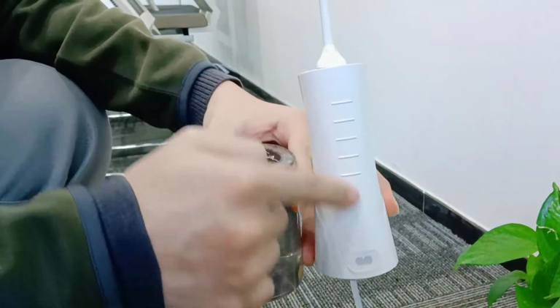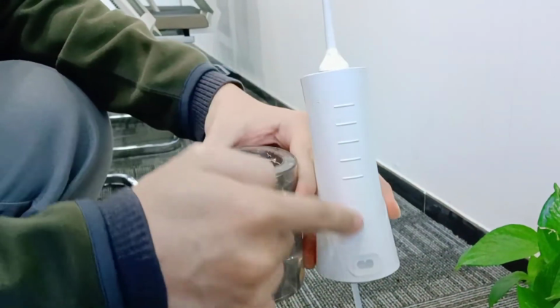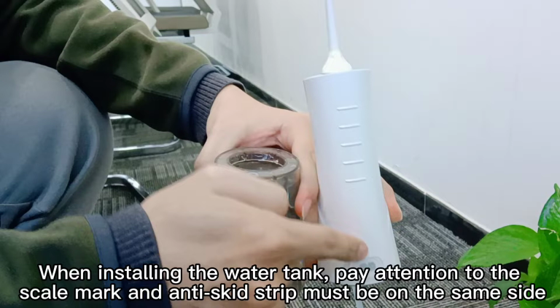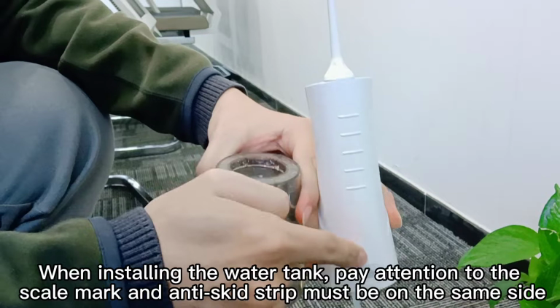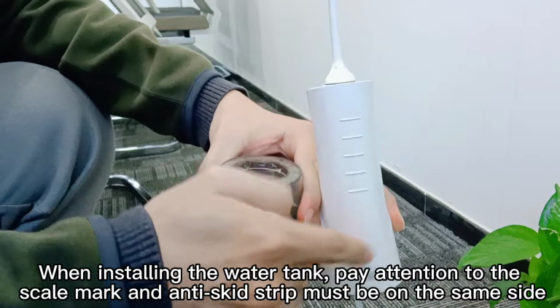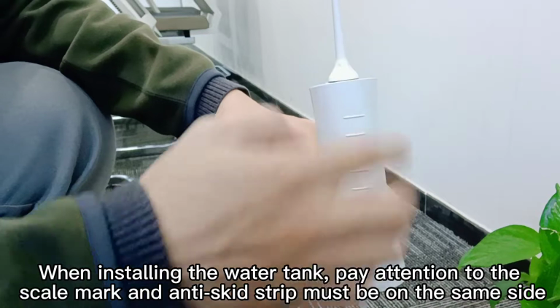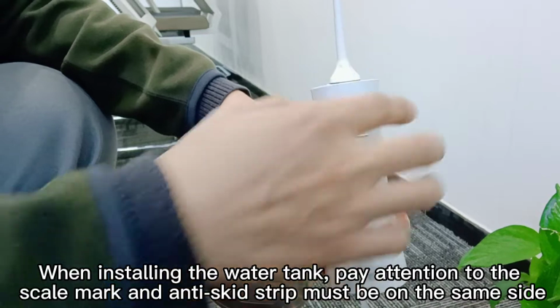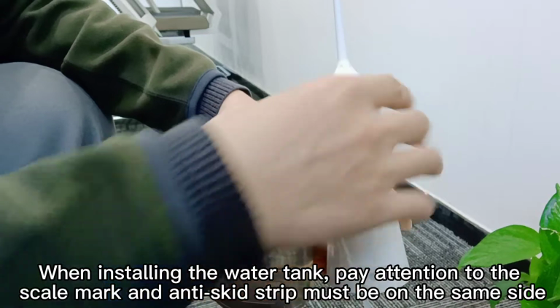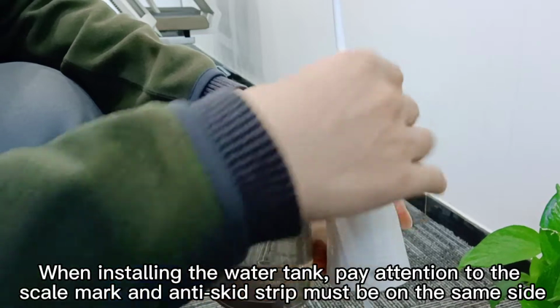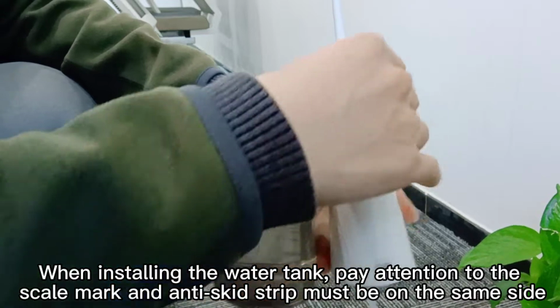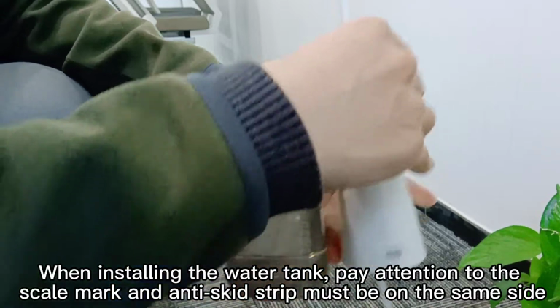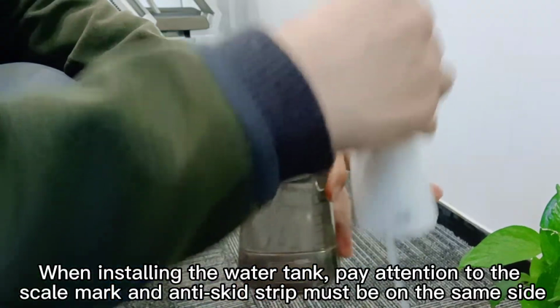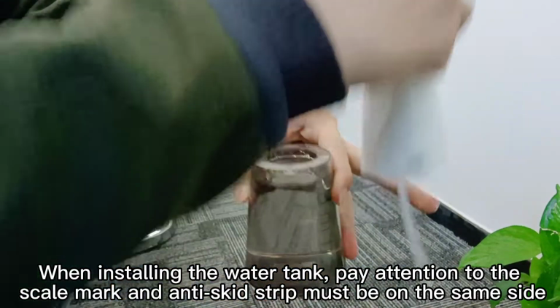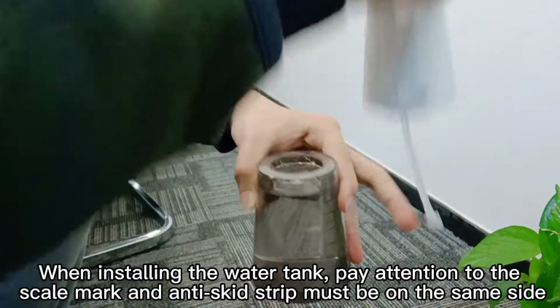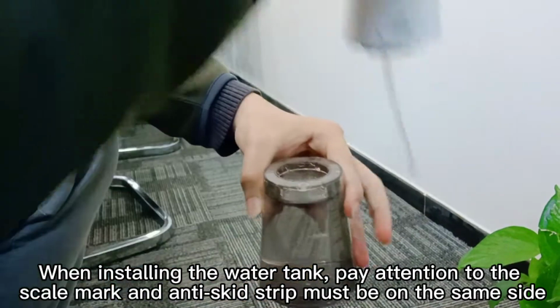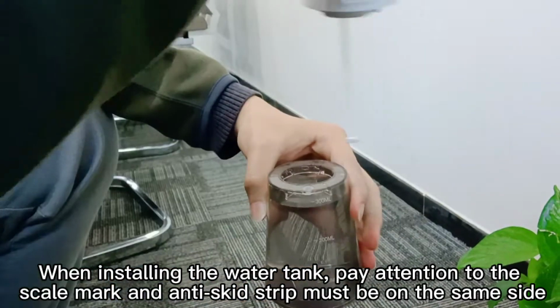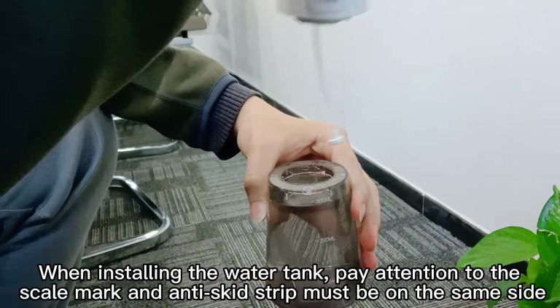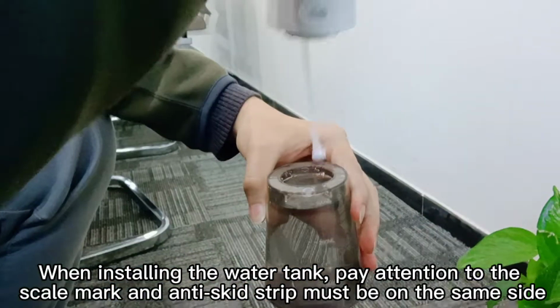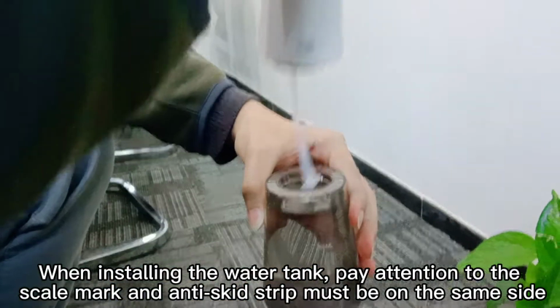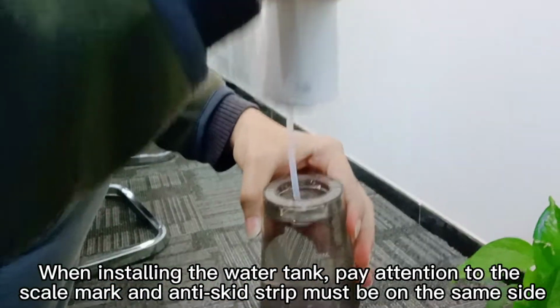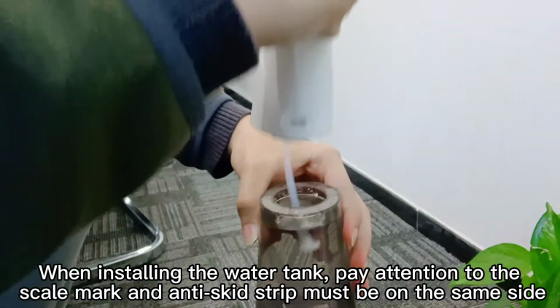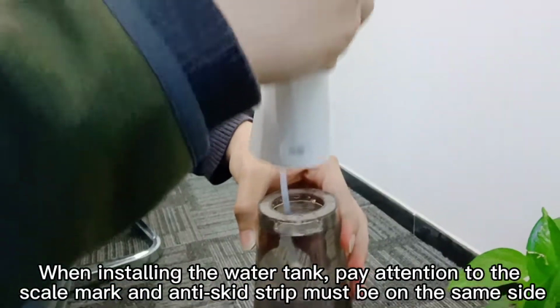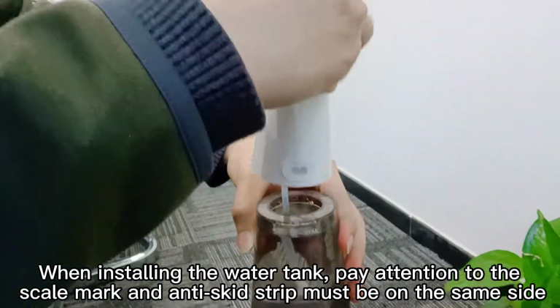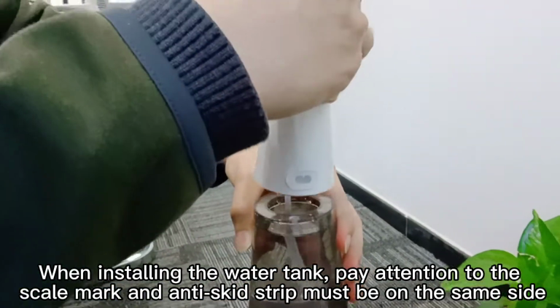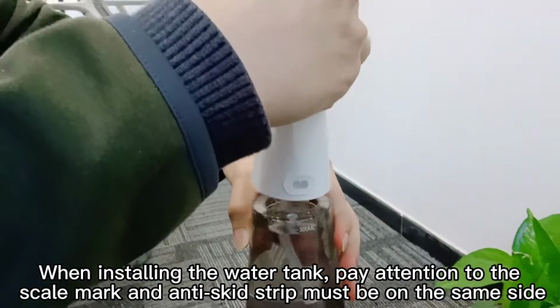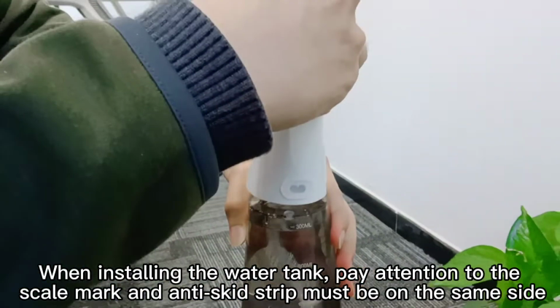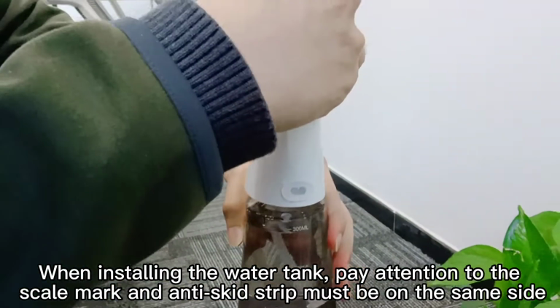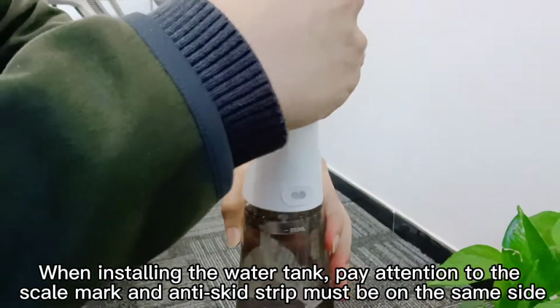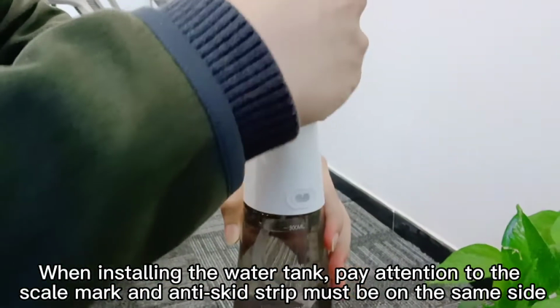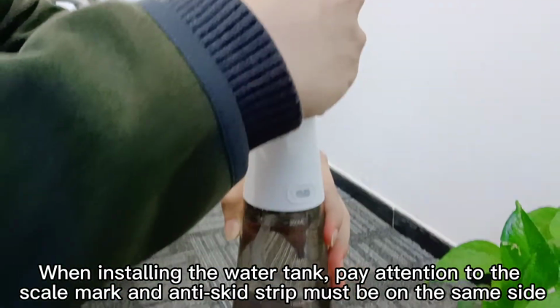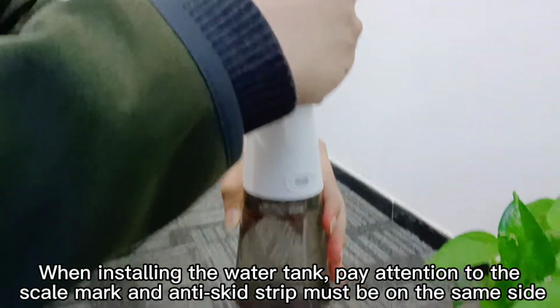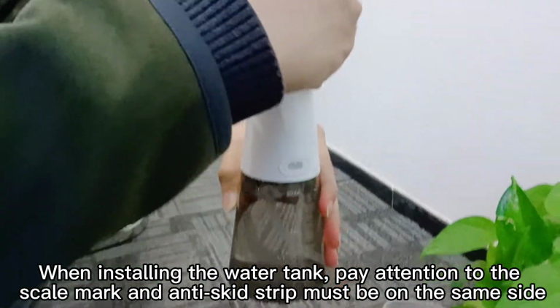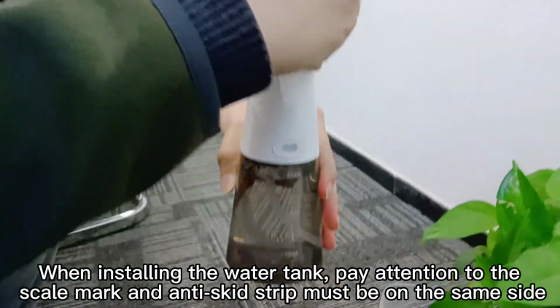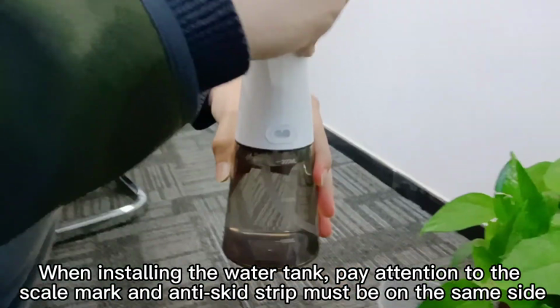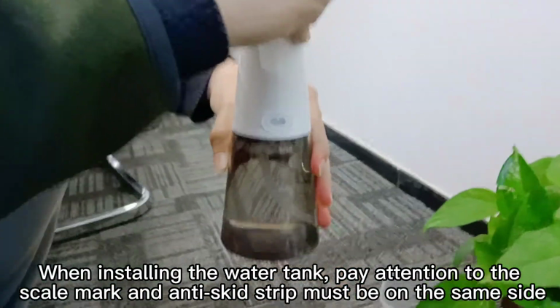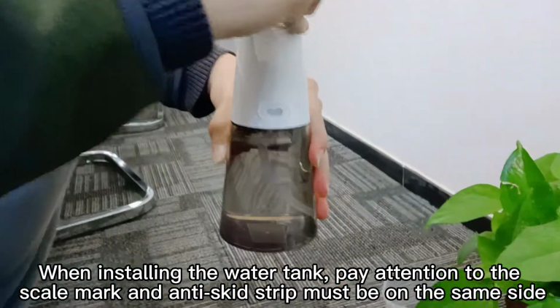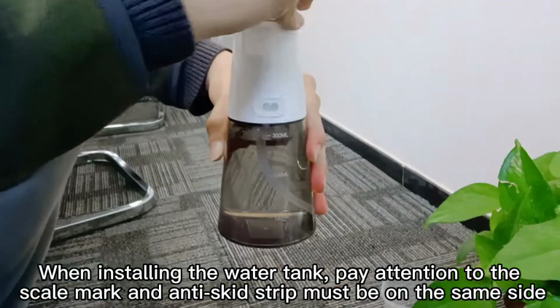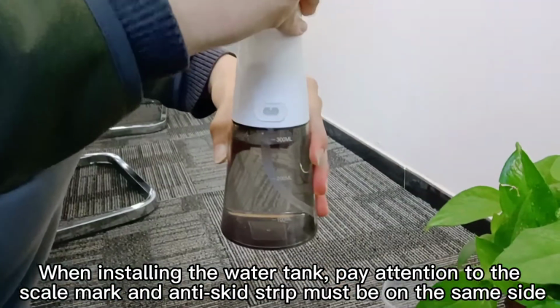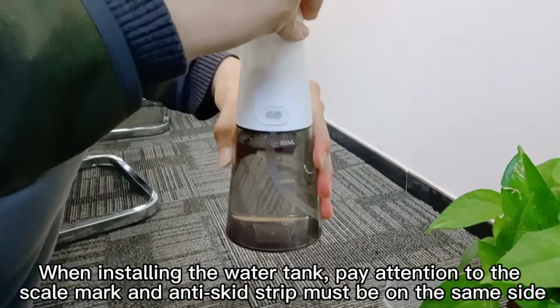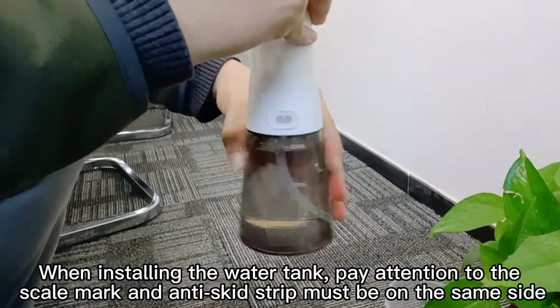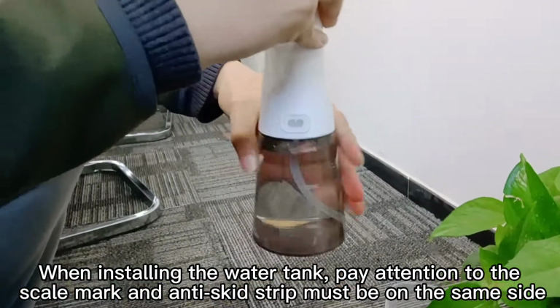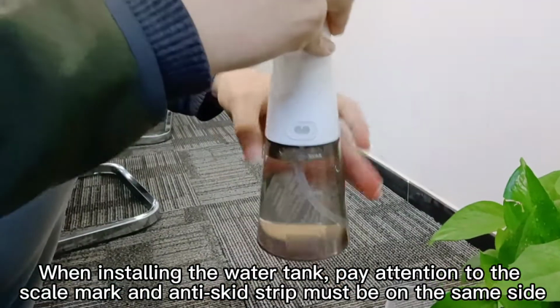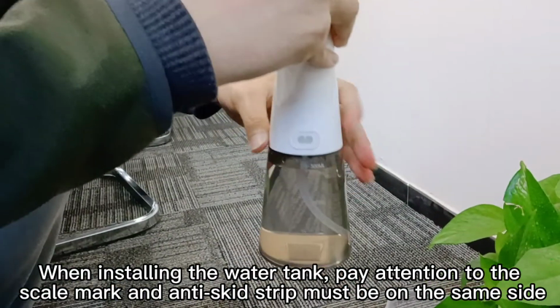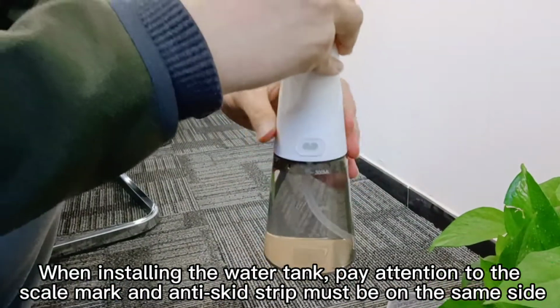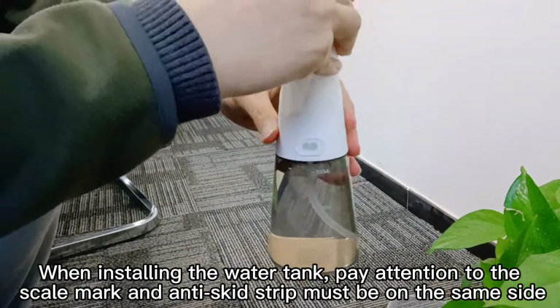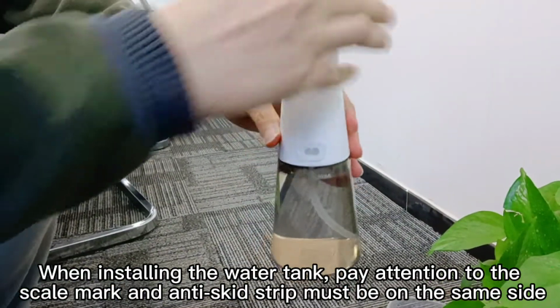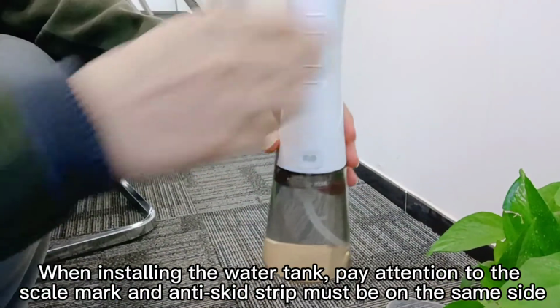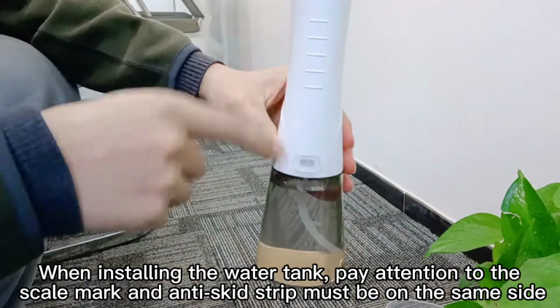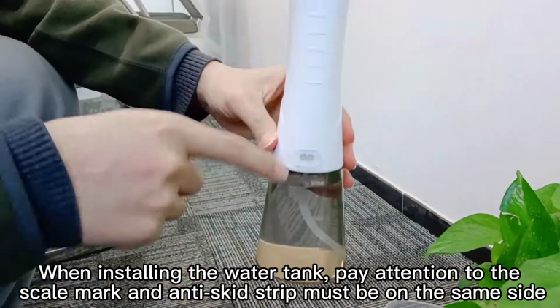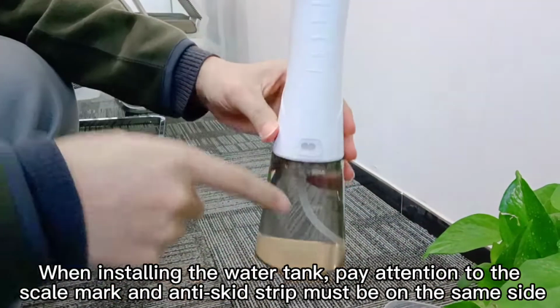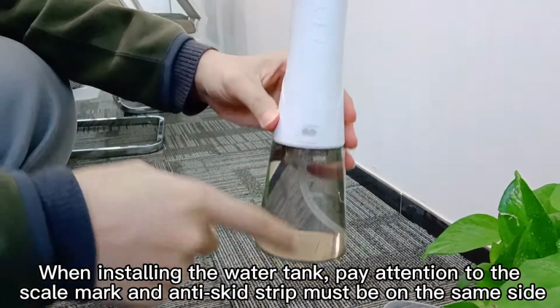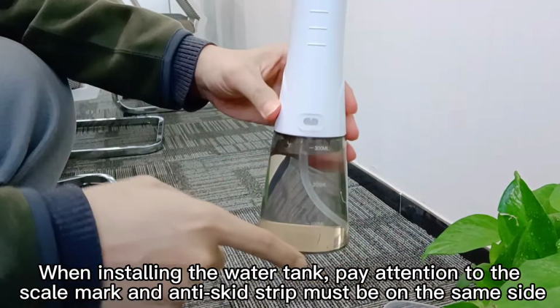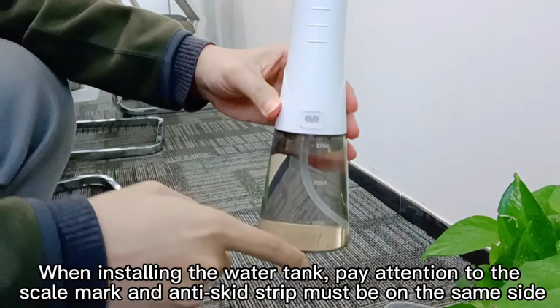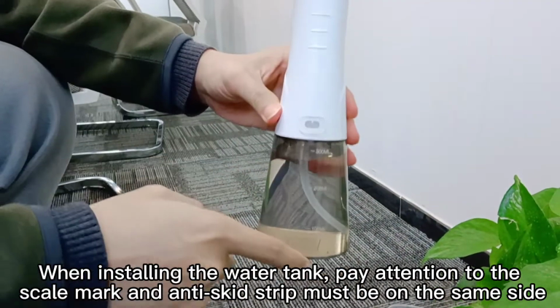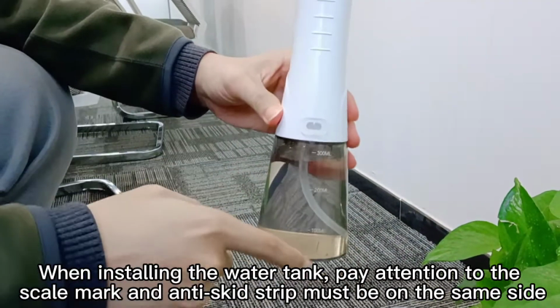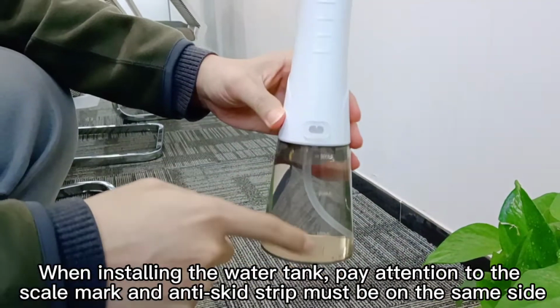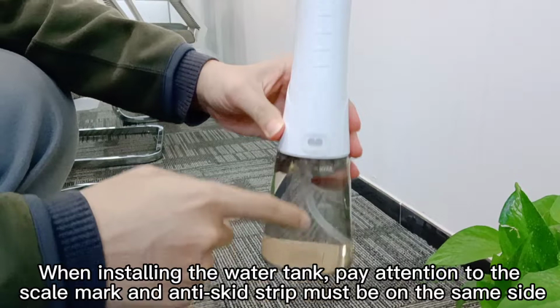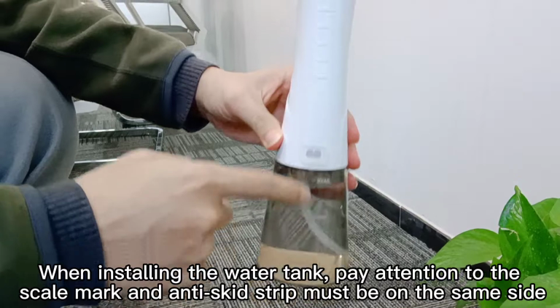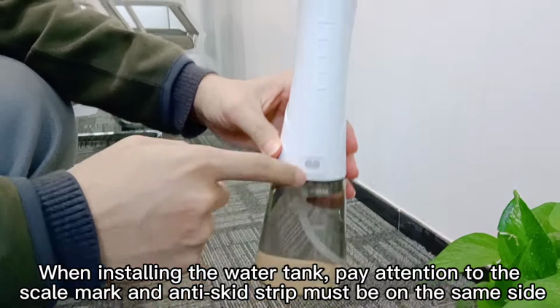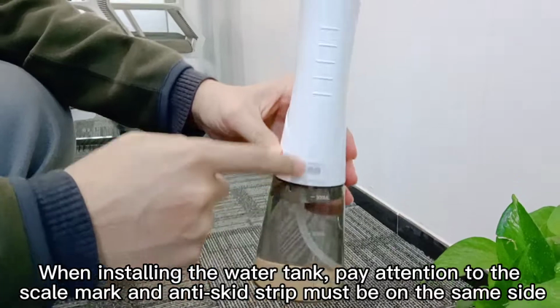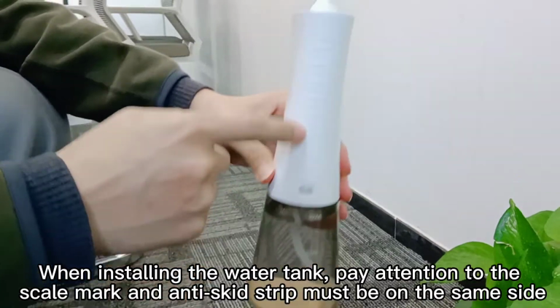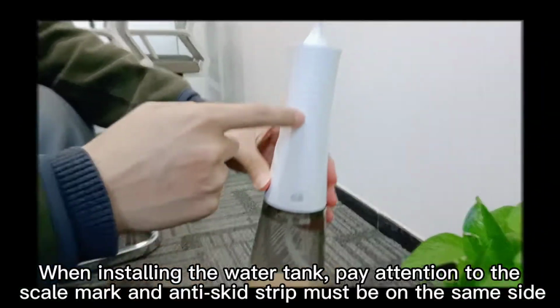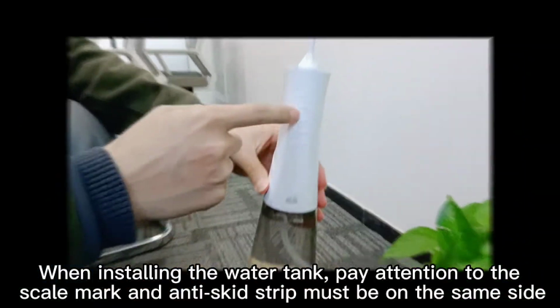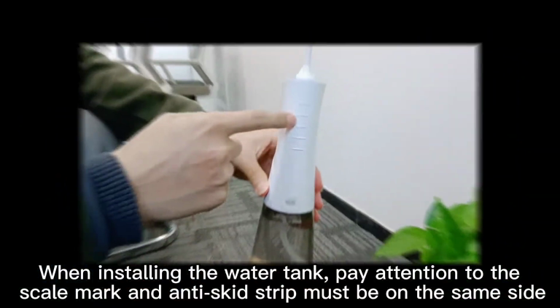When installing the water tank, pay attention that the scale mark and the anti-skid strip must be on the same side.